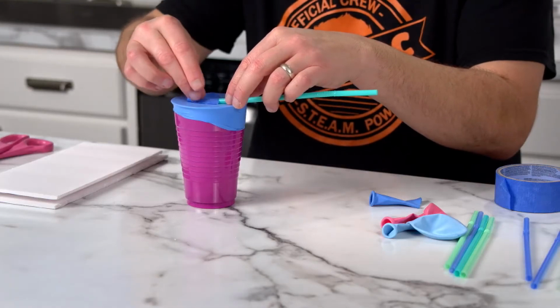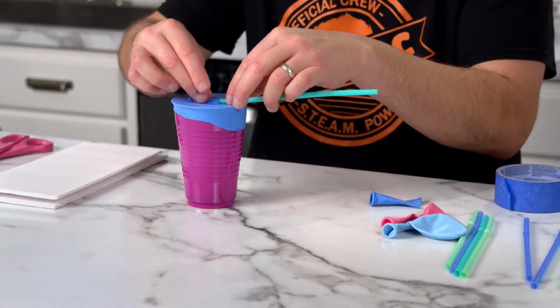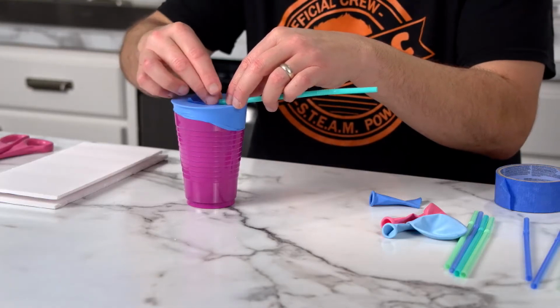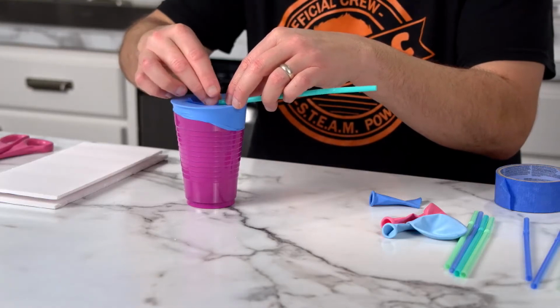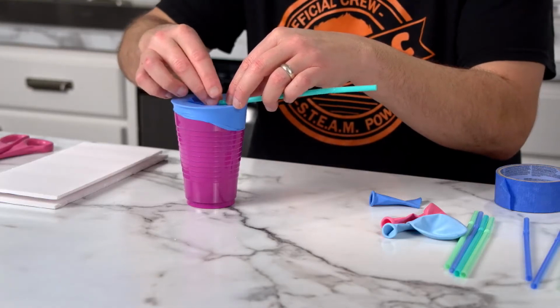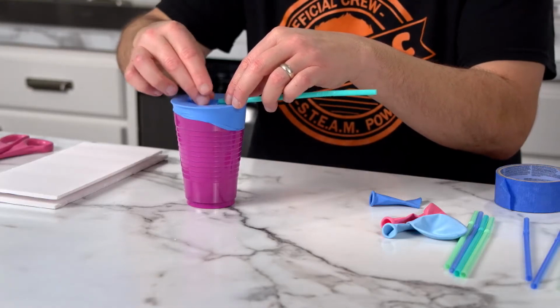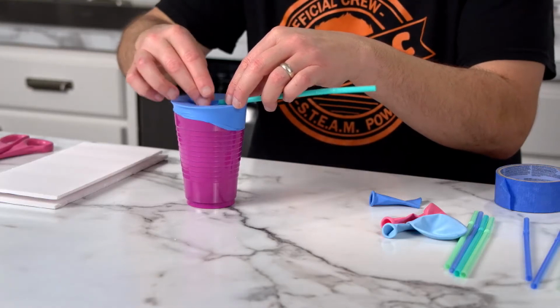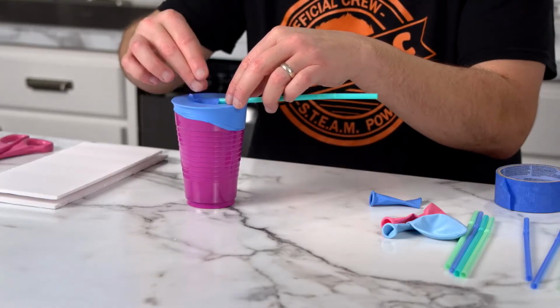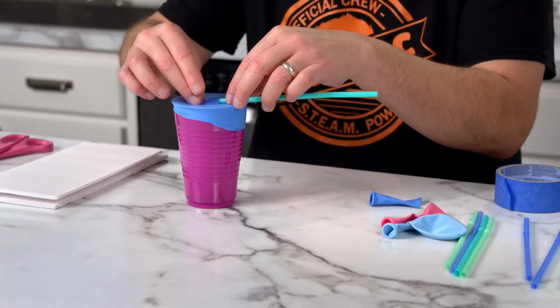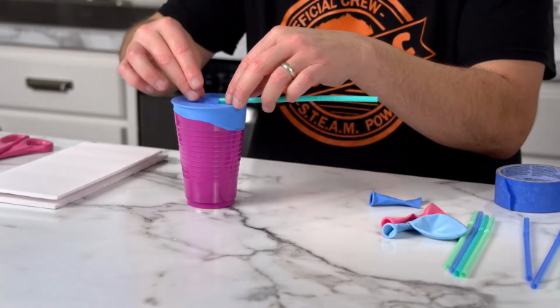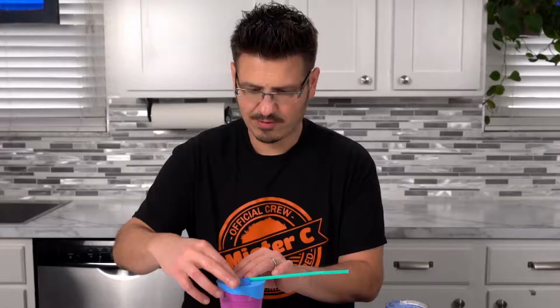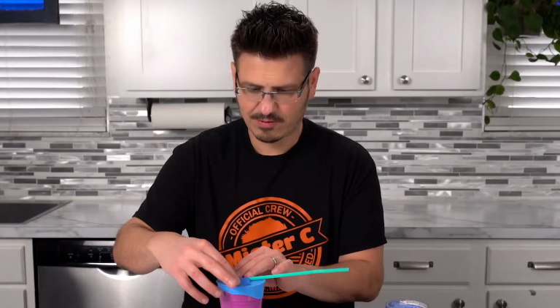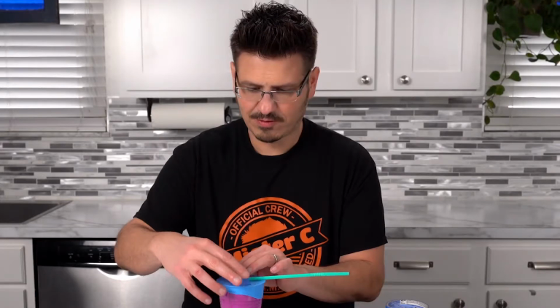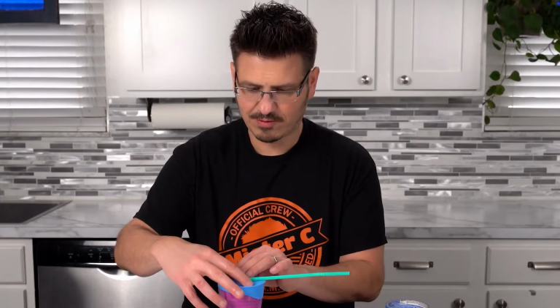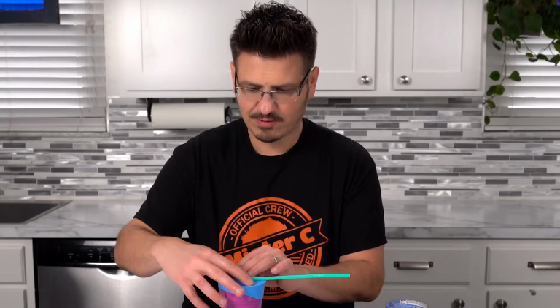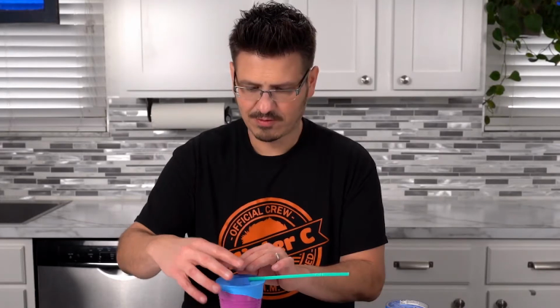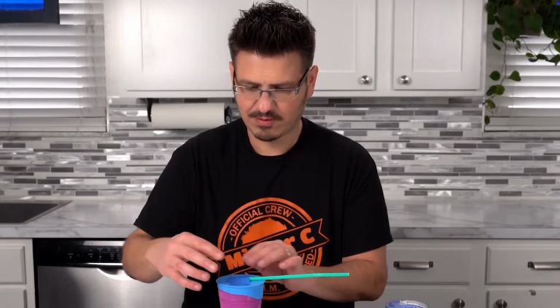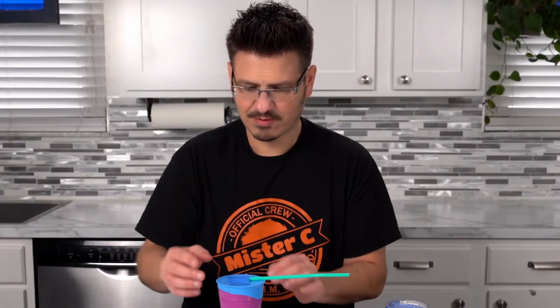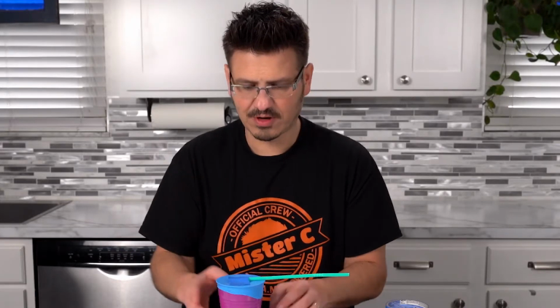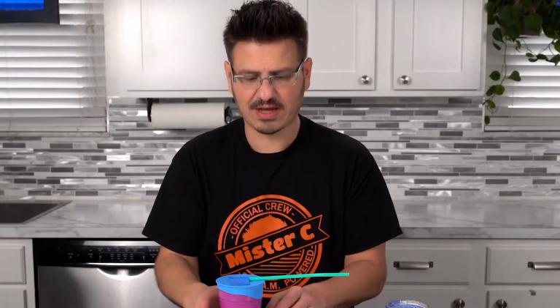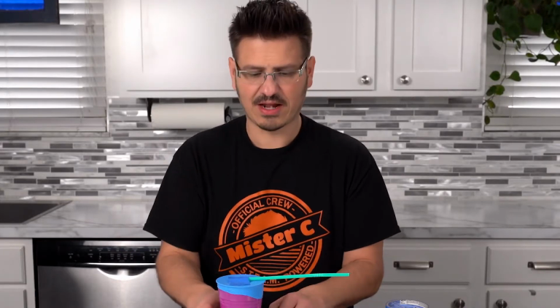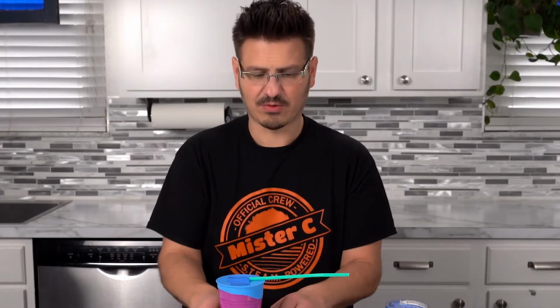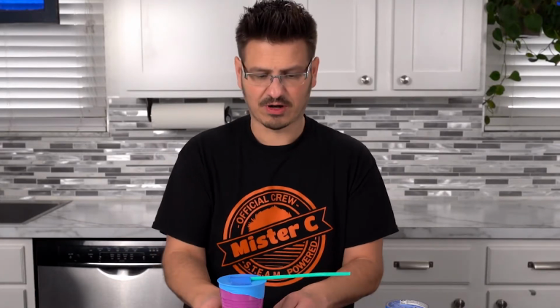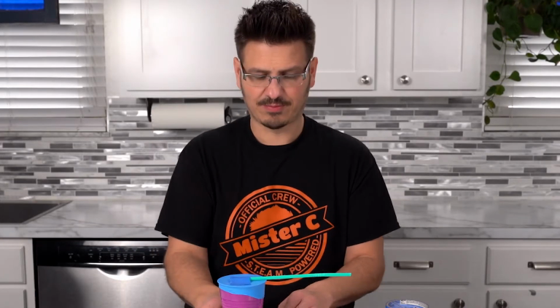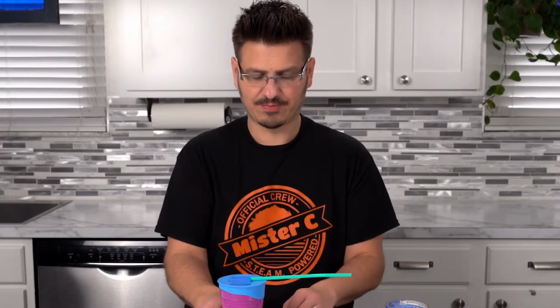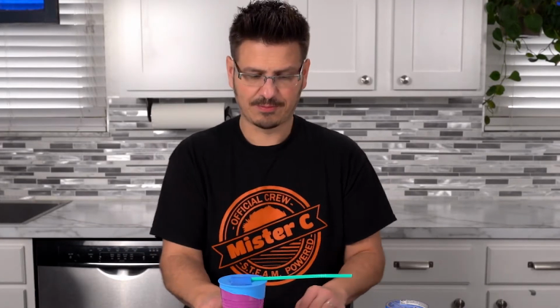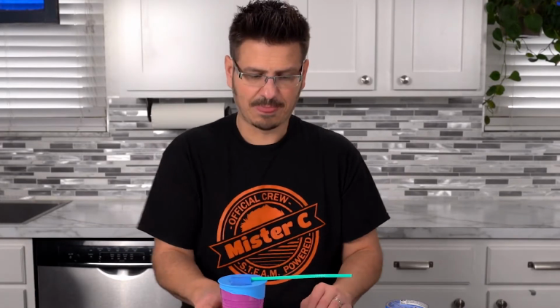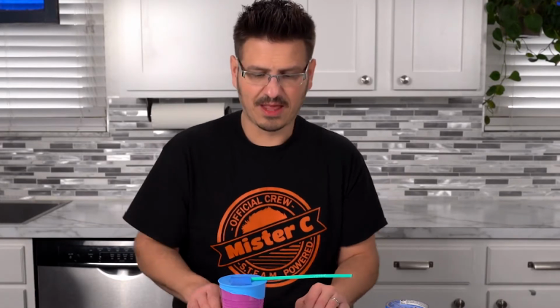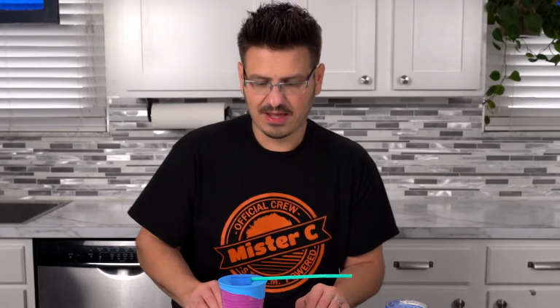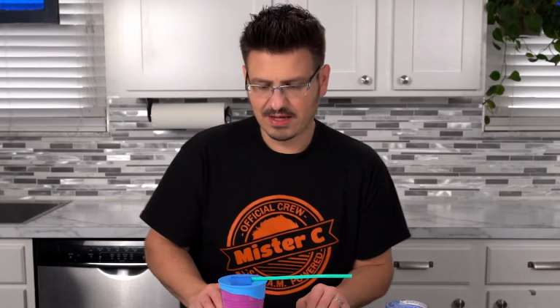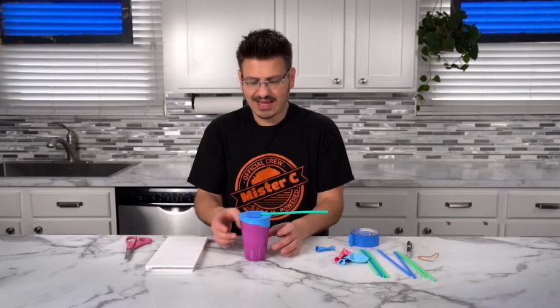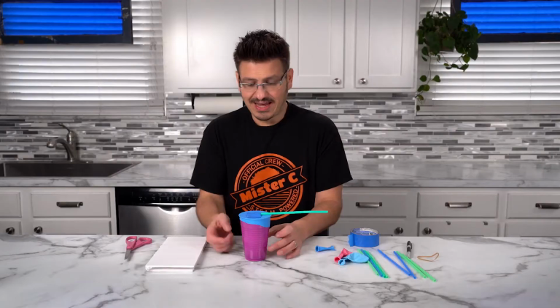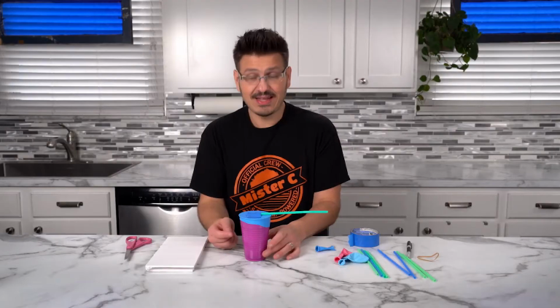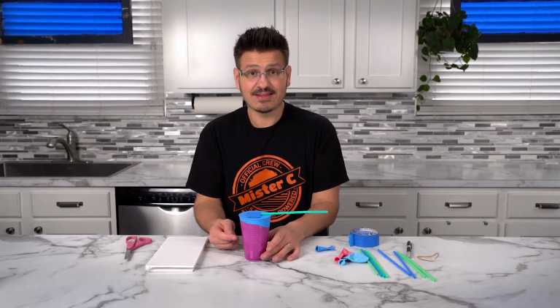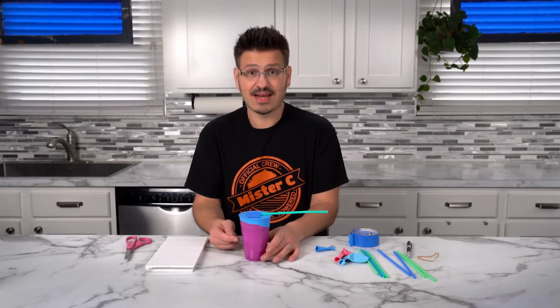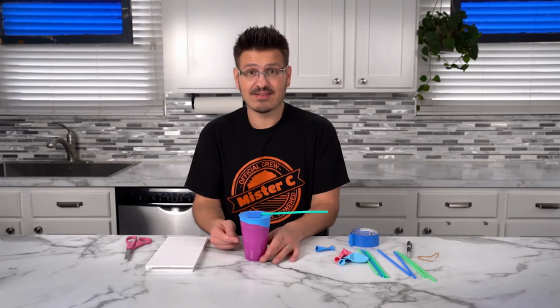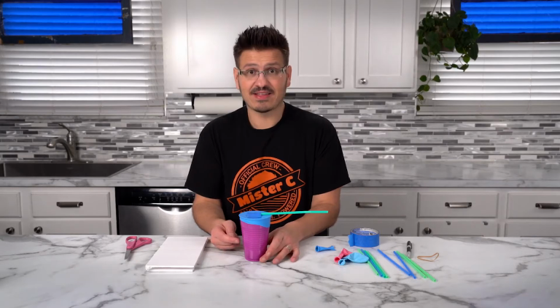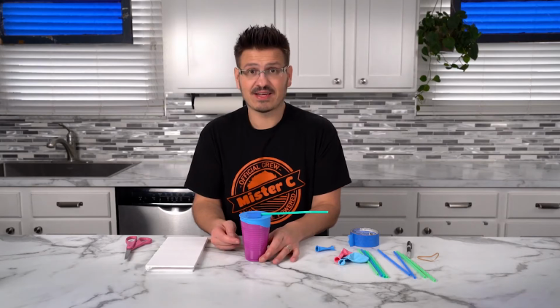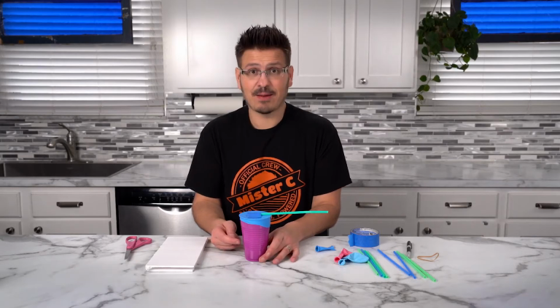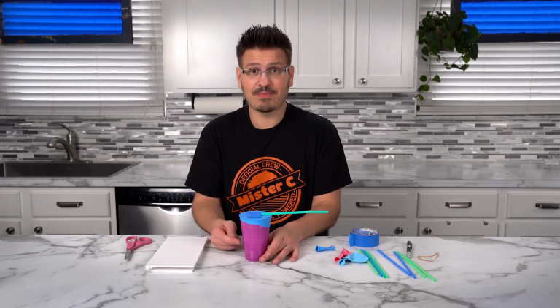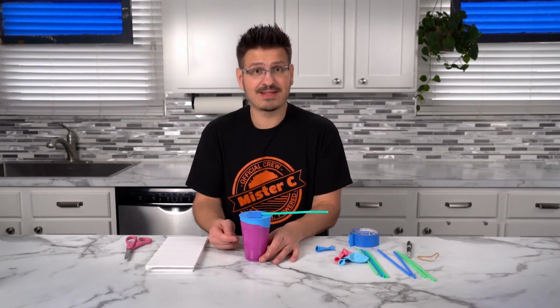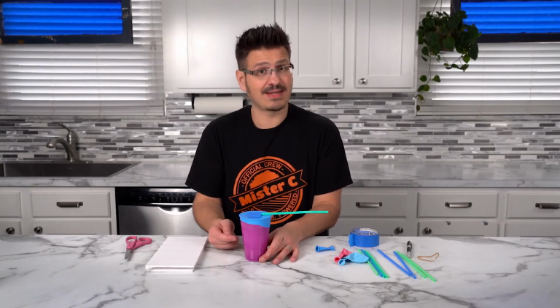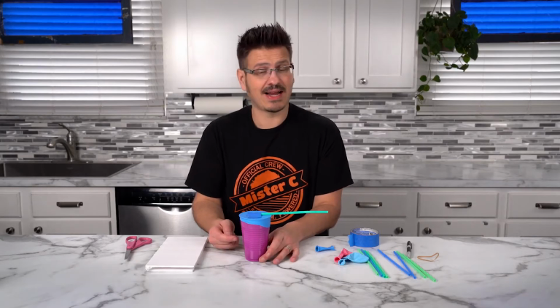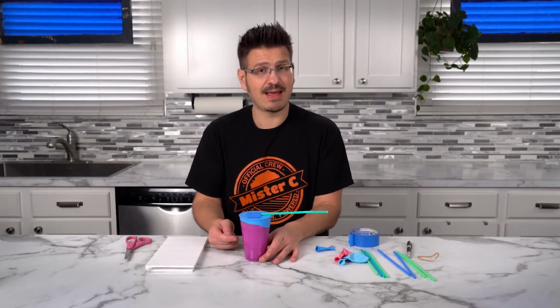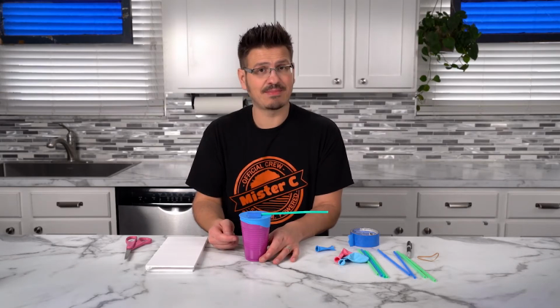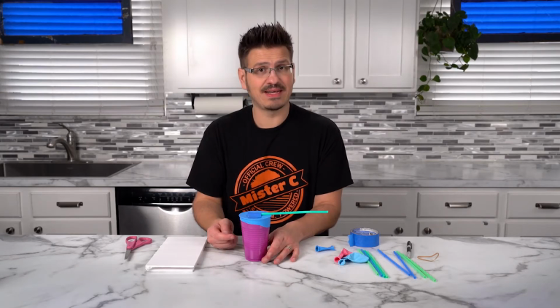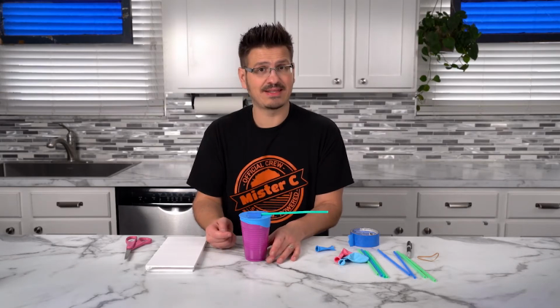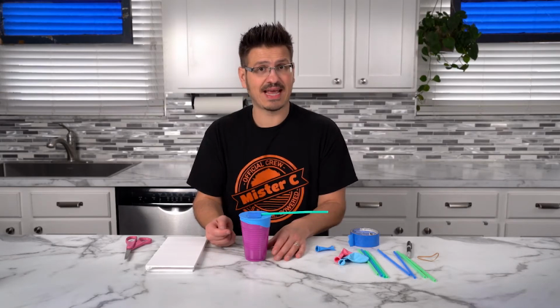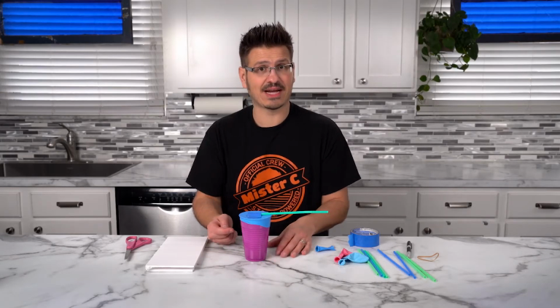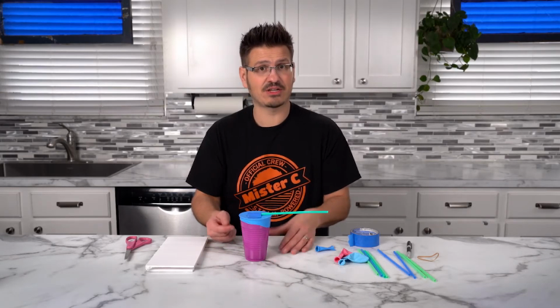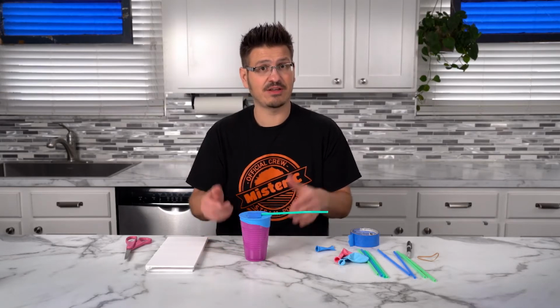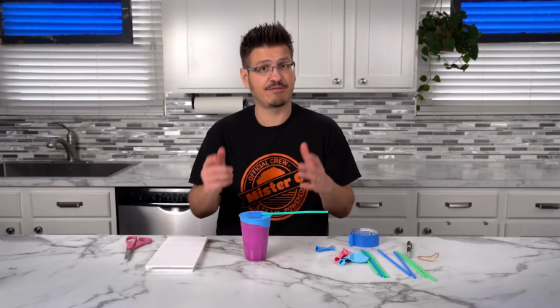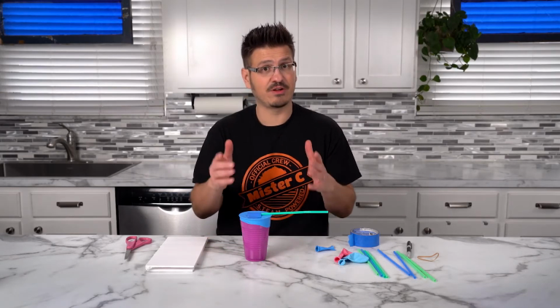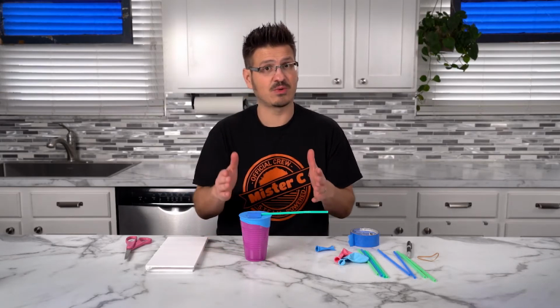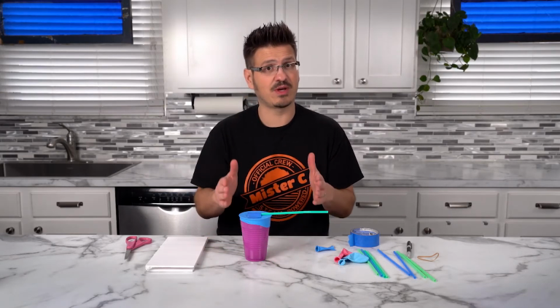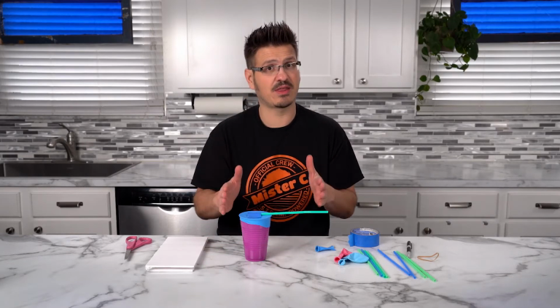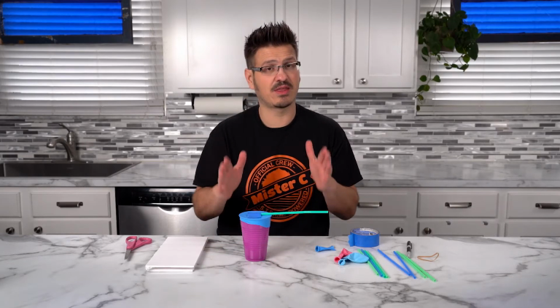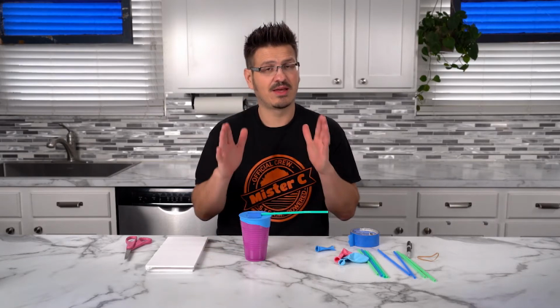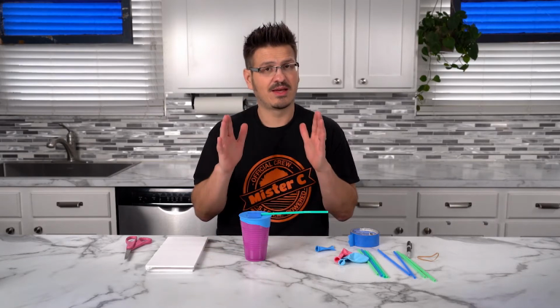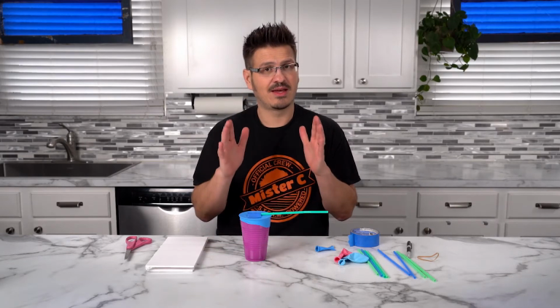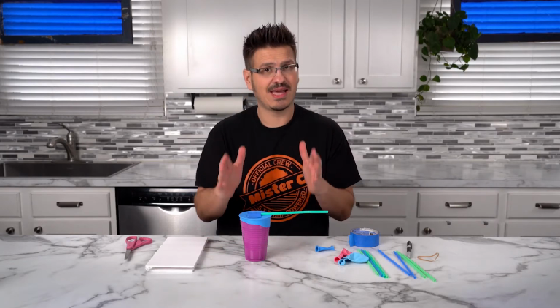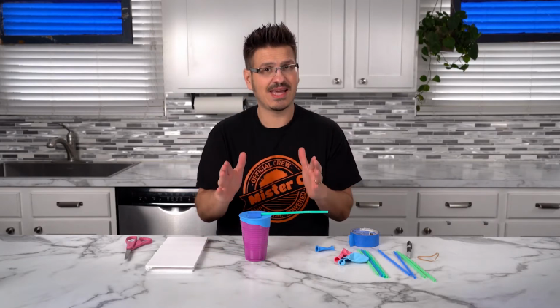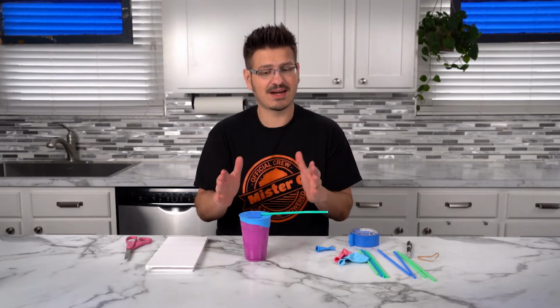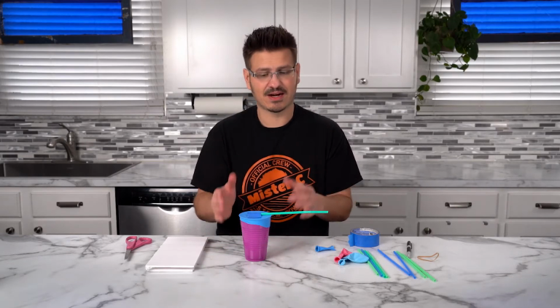Nice little piece of tape — that'll work. Inside of this cup, it's not empty; it's actually filled with air.